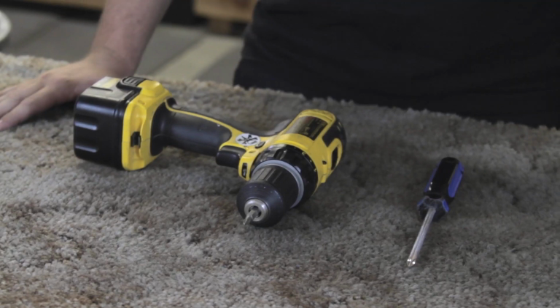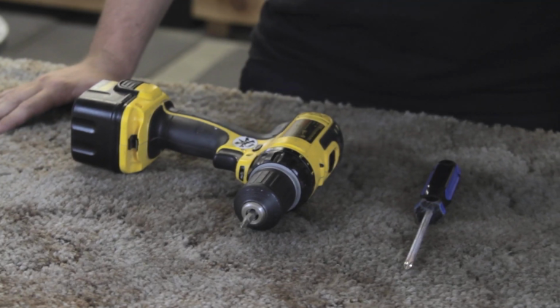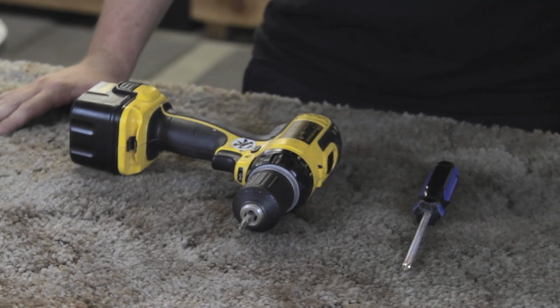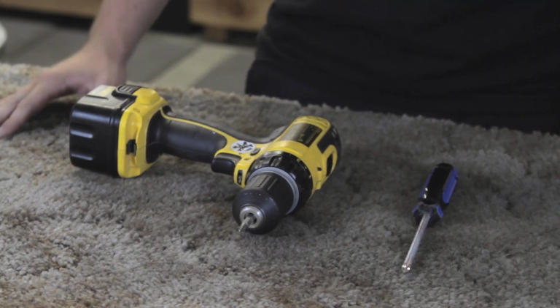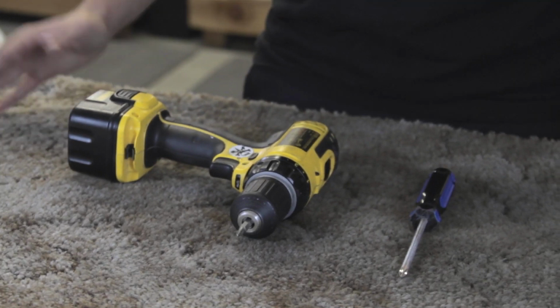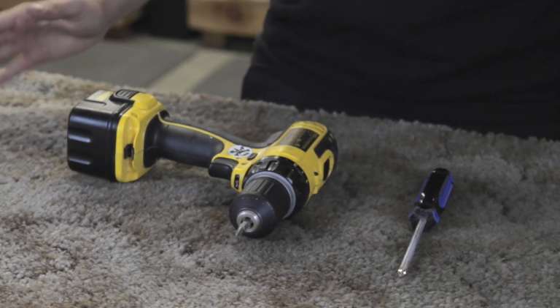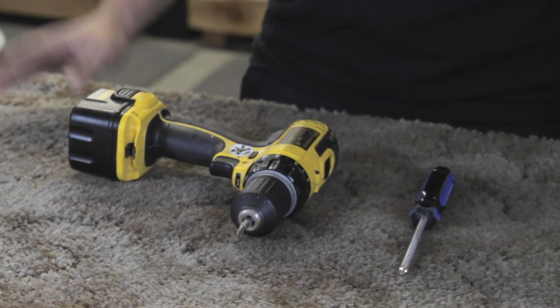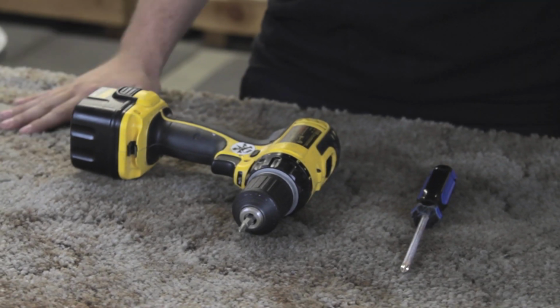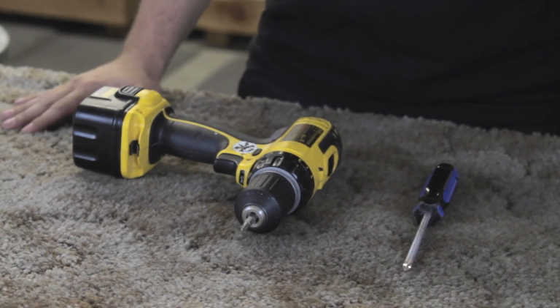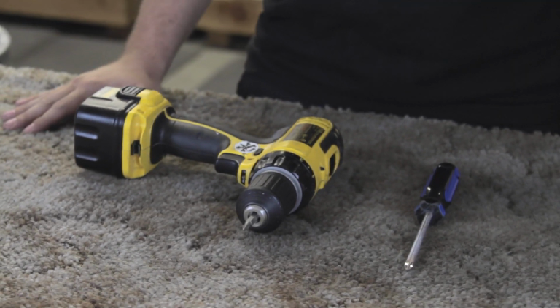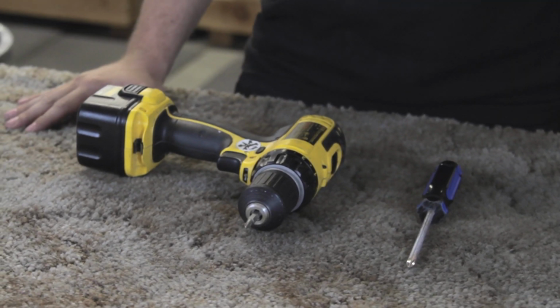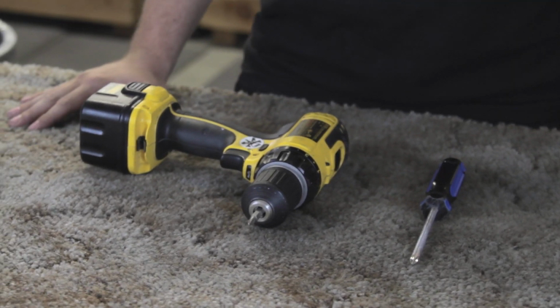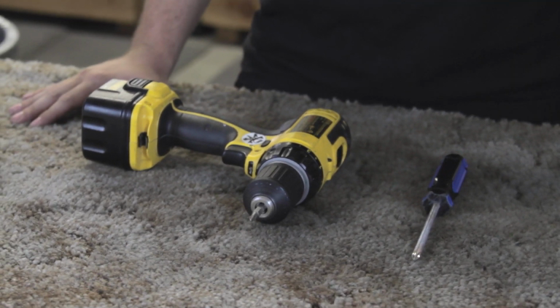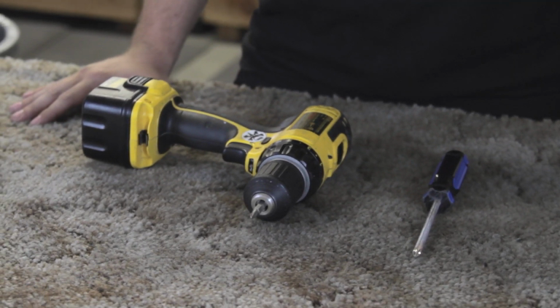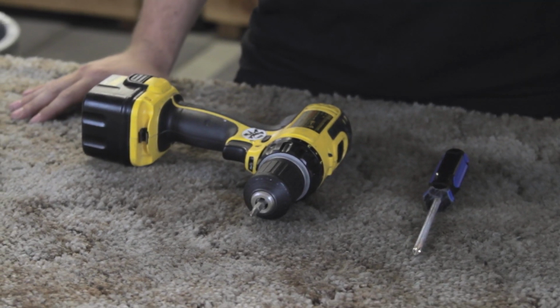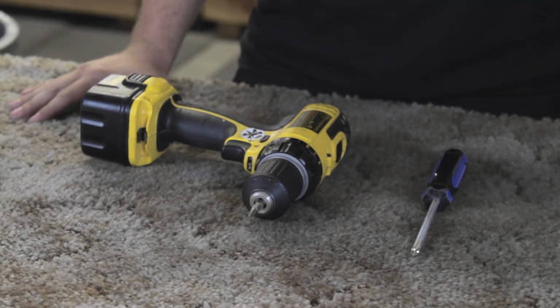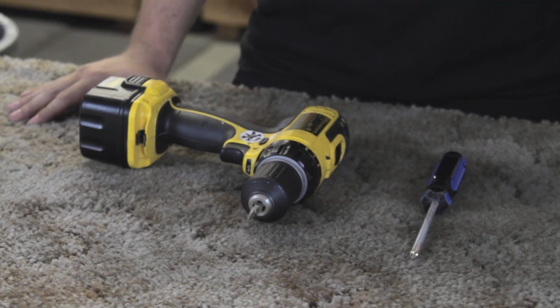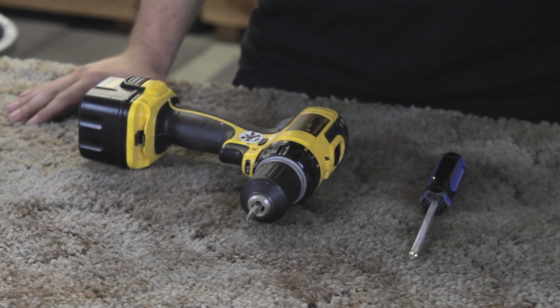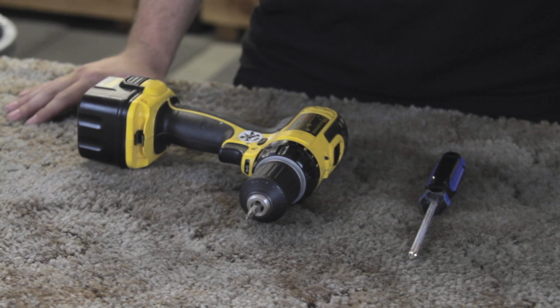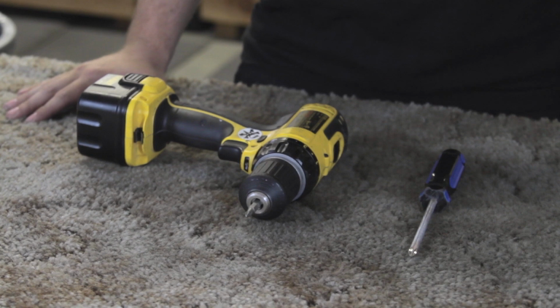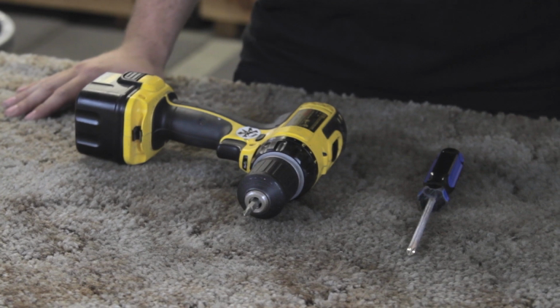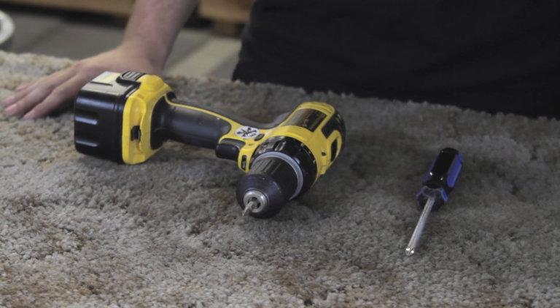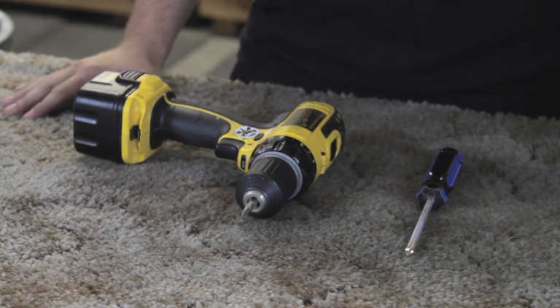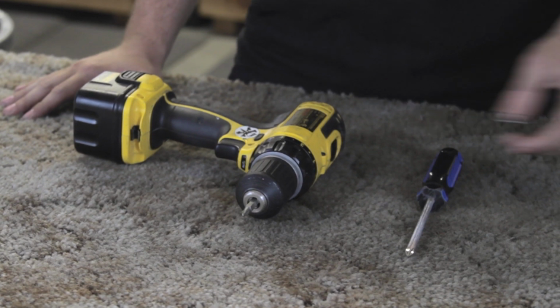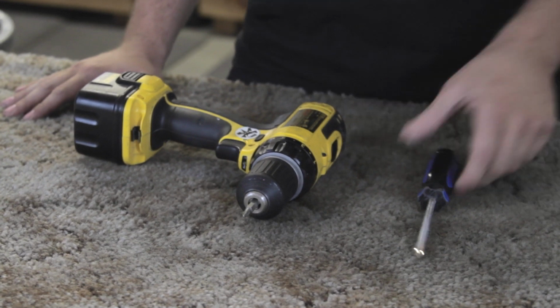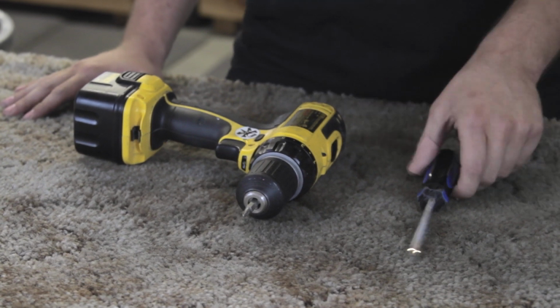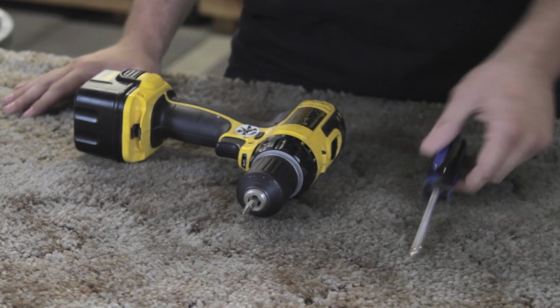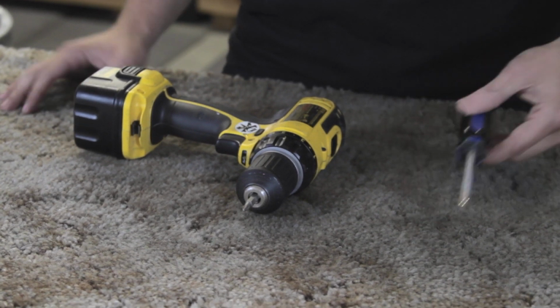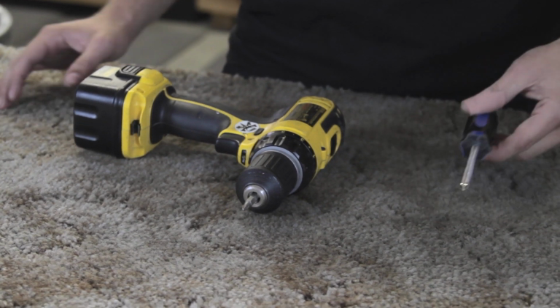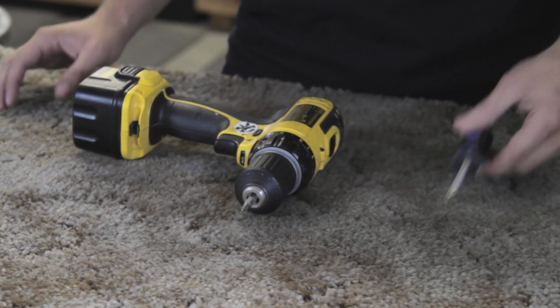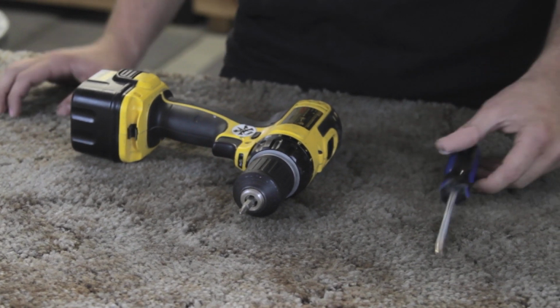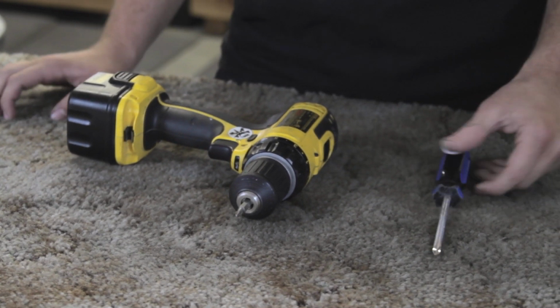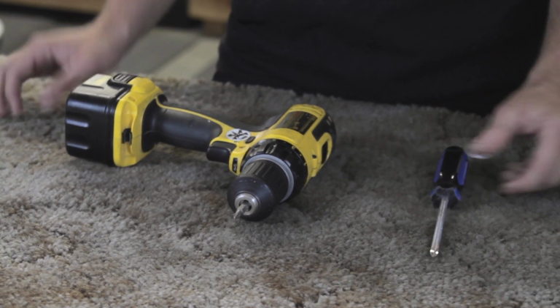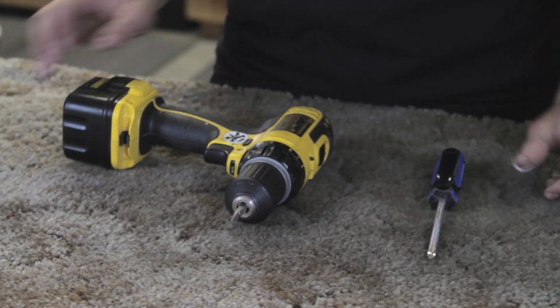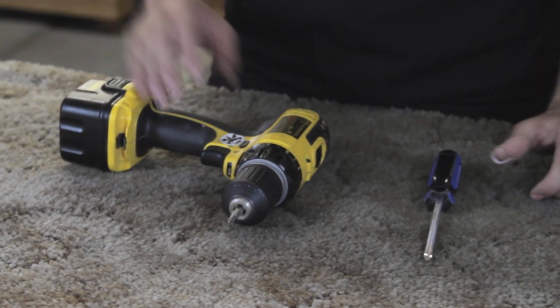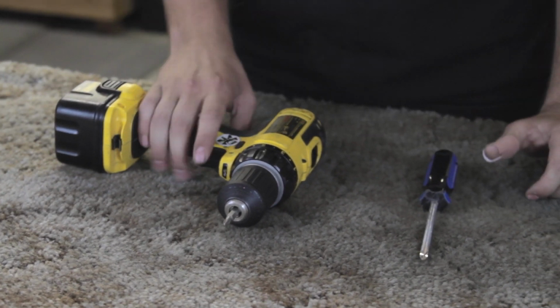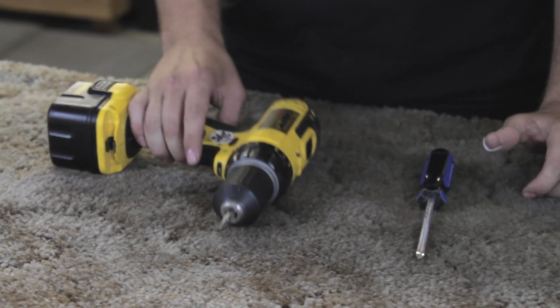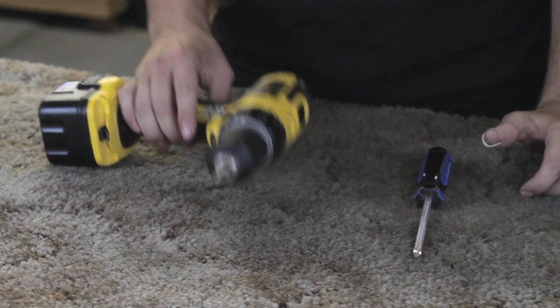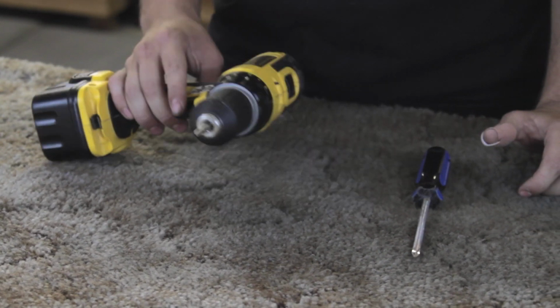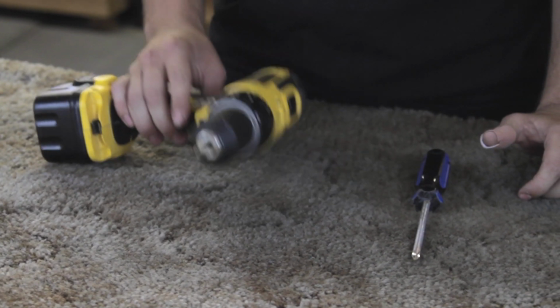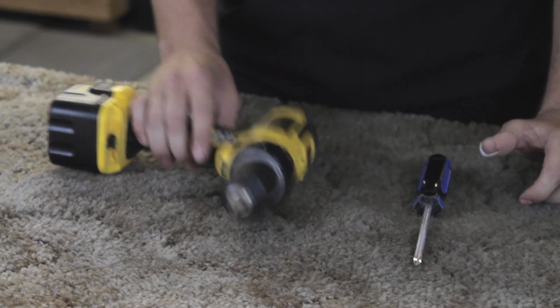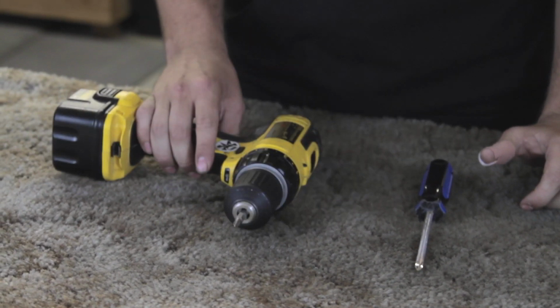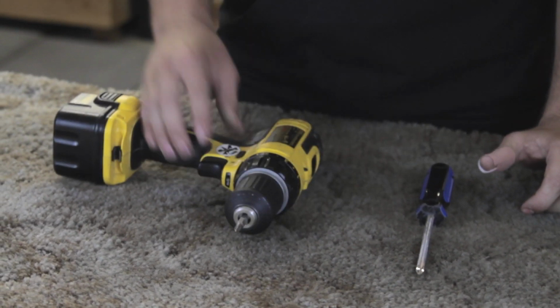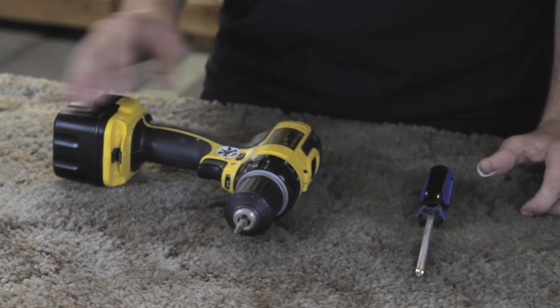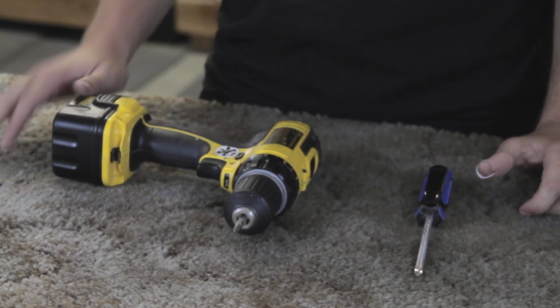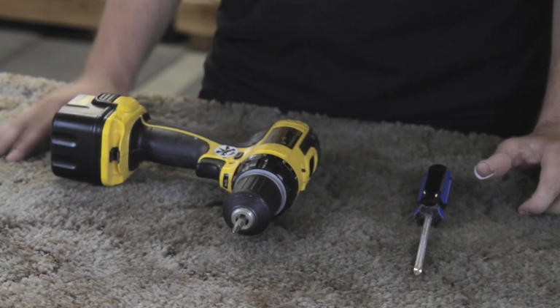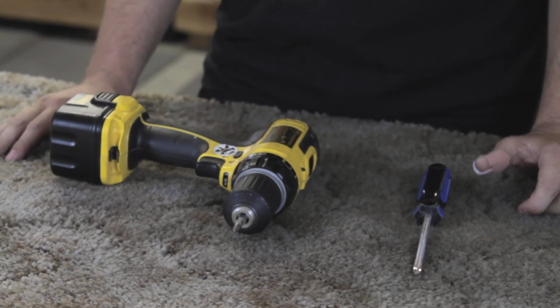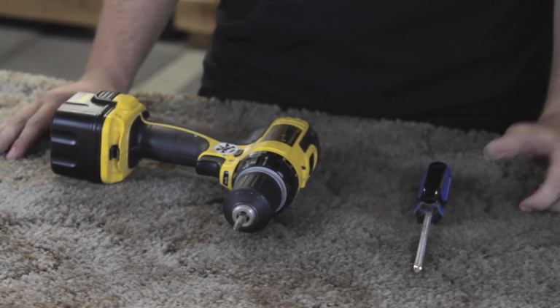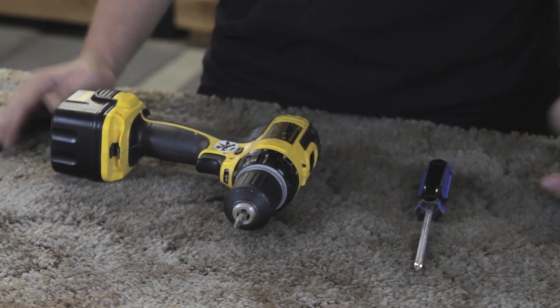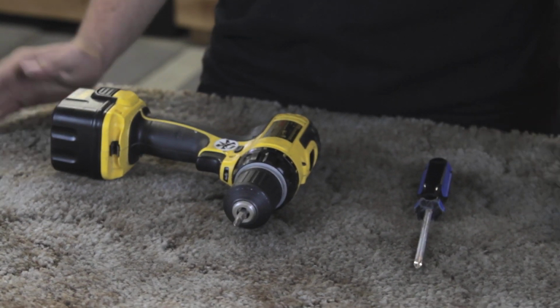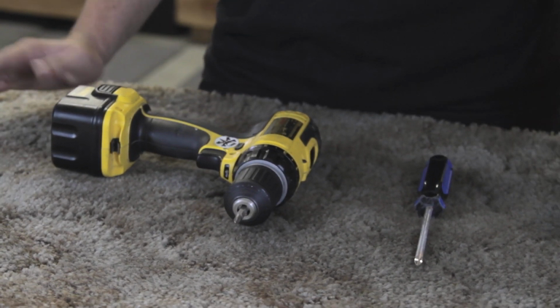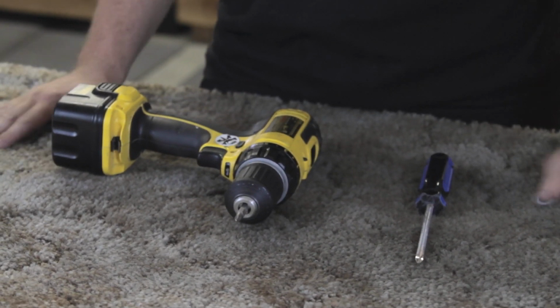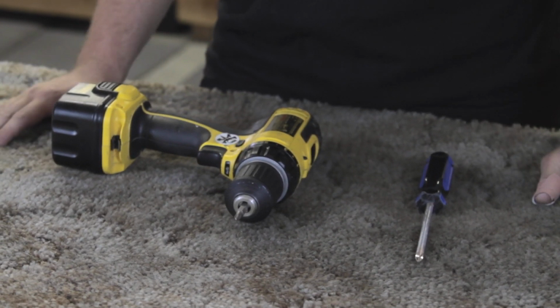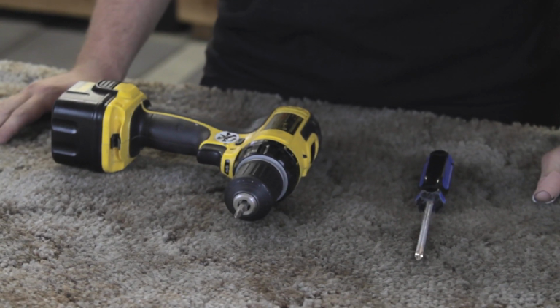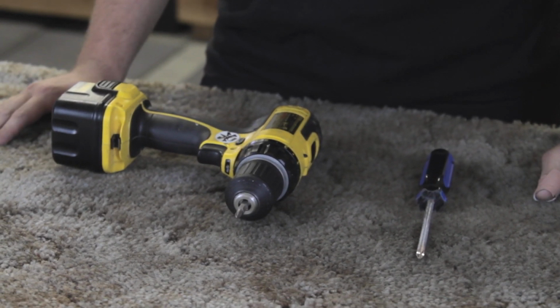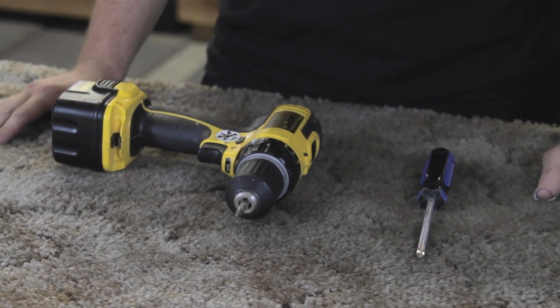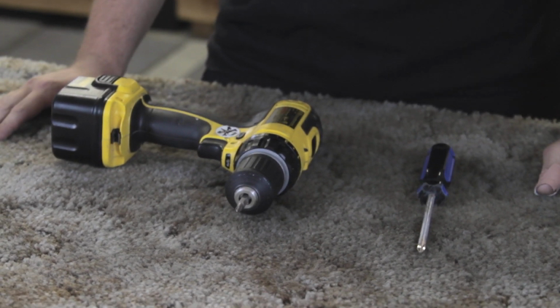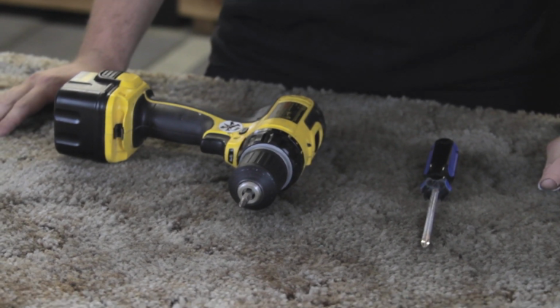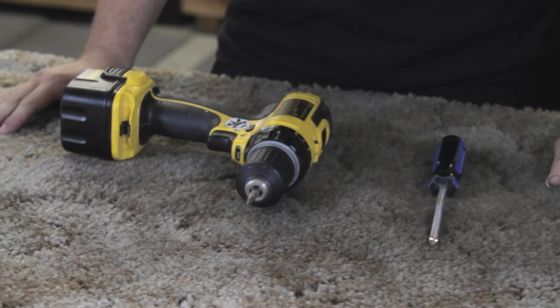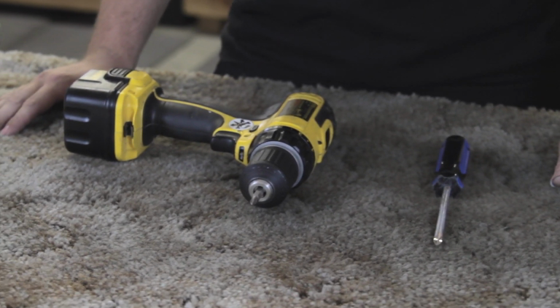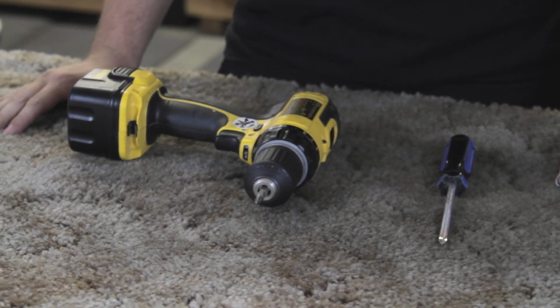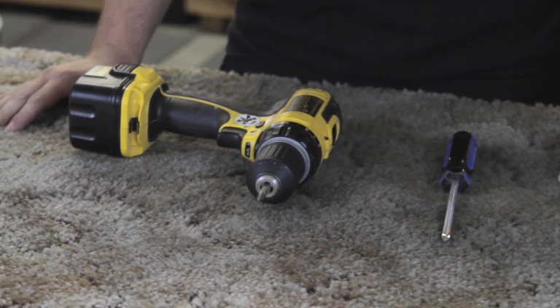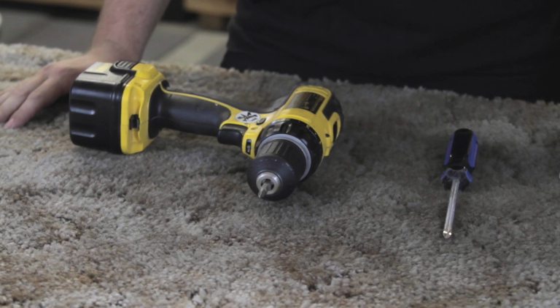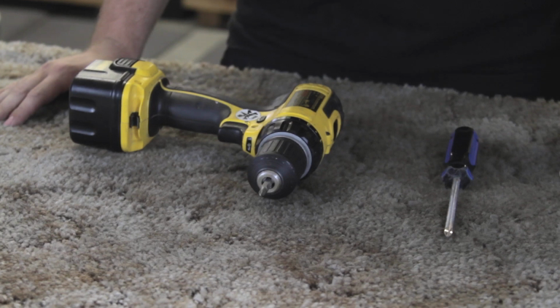So pretty simple. Before you put rails on your board, you want to grab a screwdriver or a power drill if you have one. A power drill is a little bit easier, but it's kind of a preference.